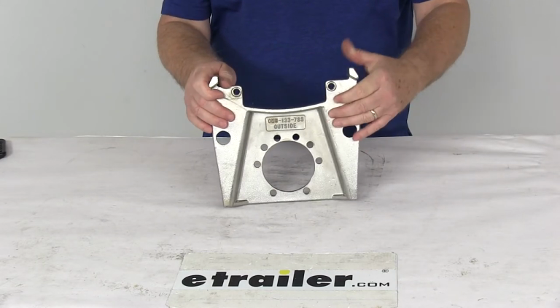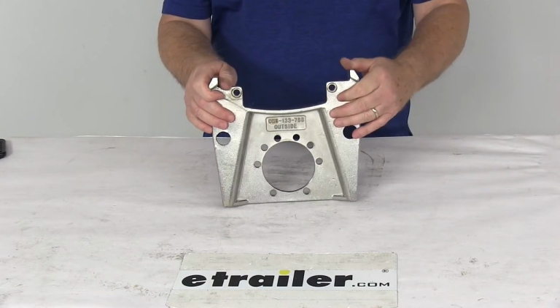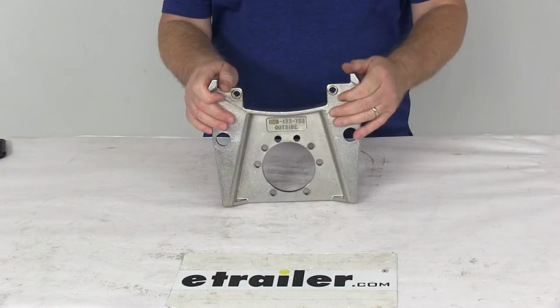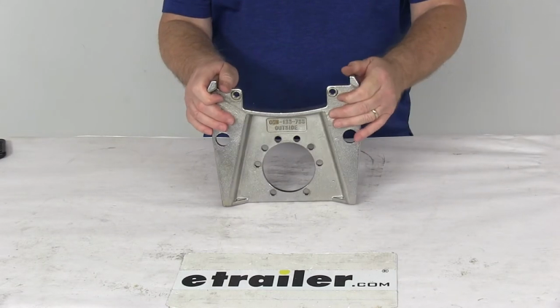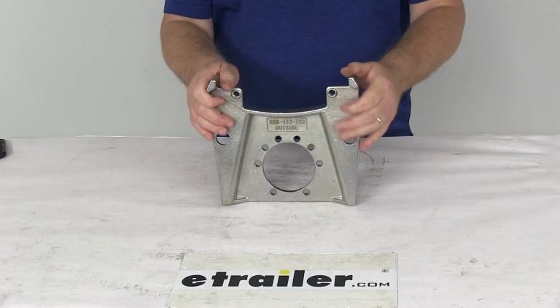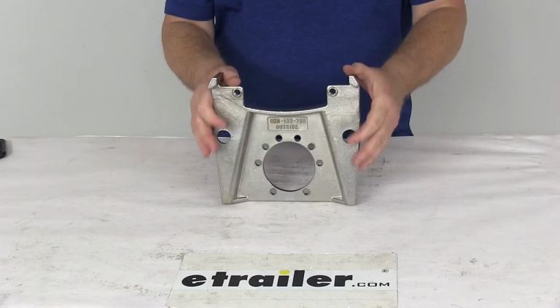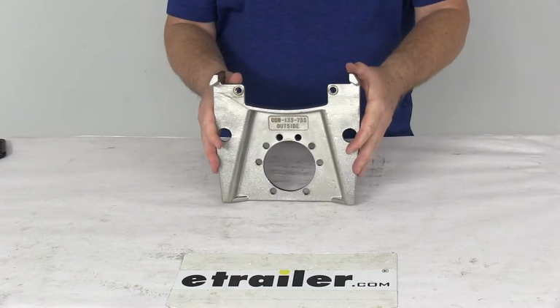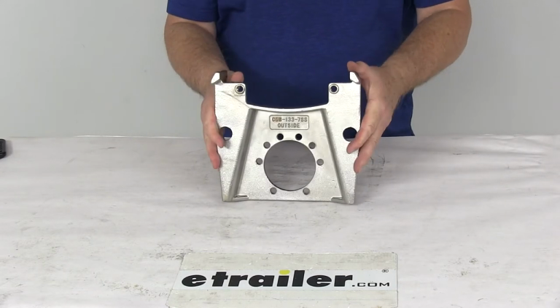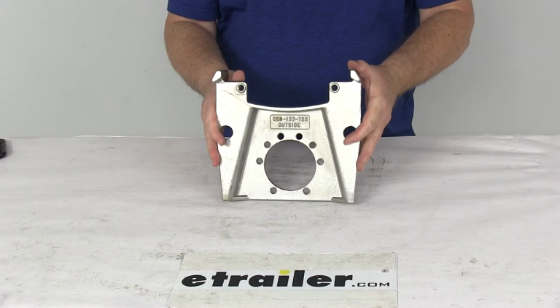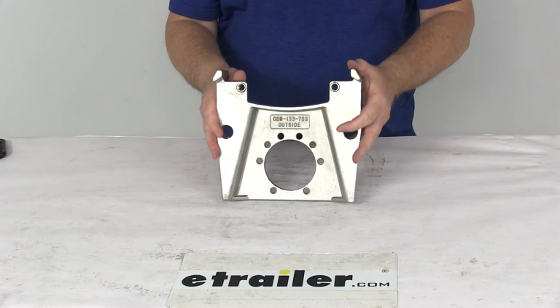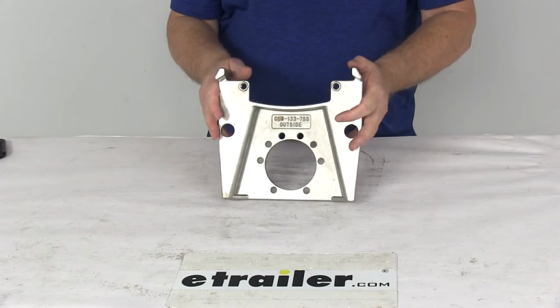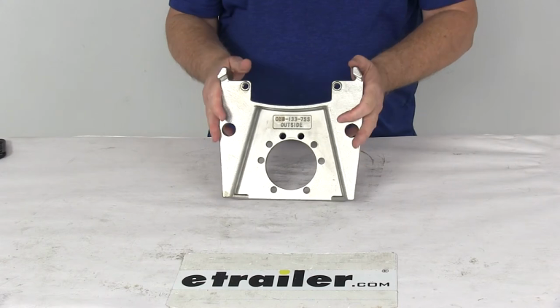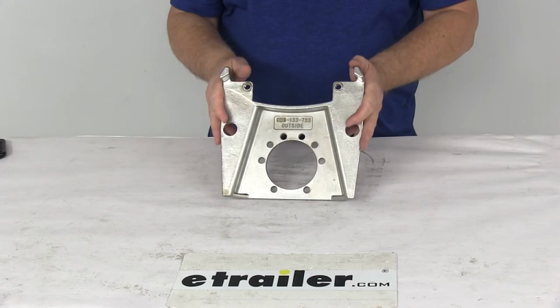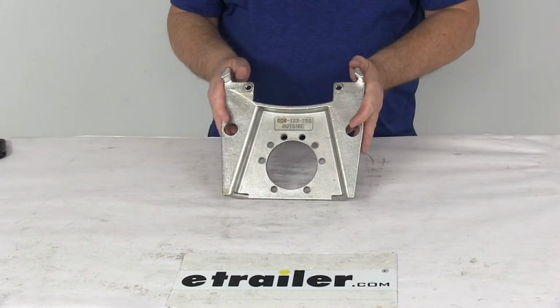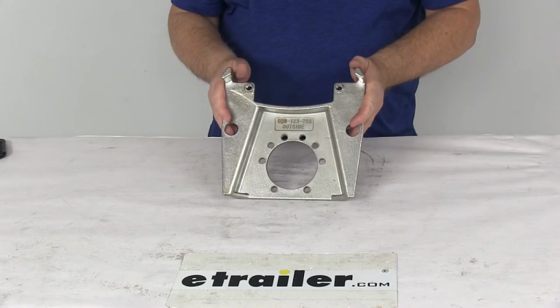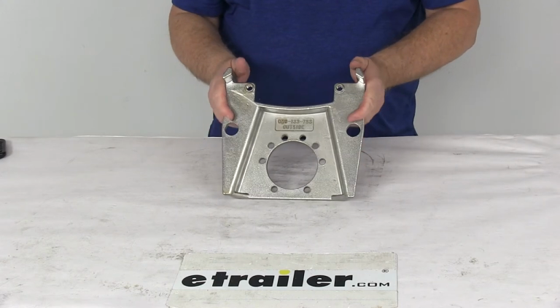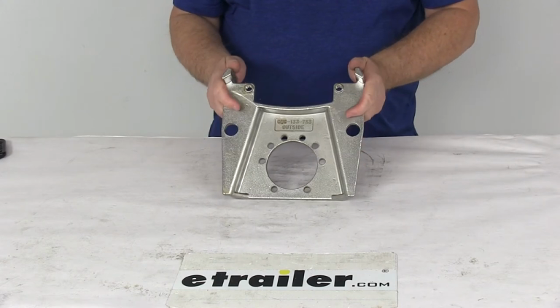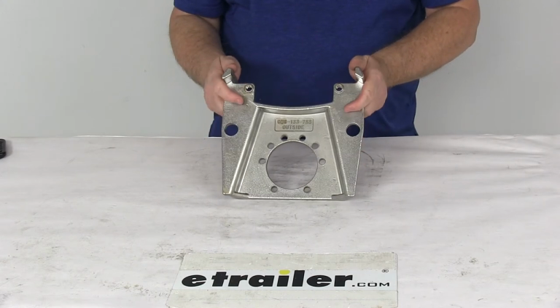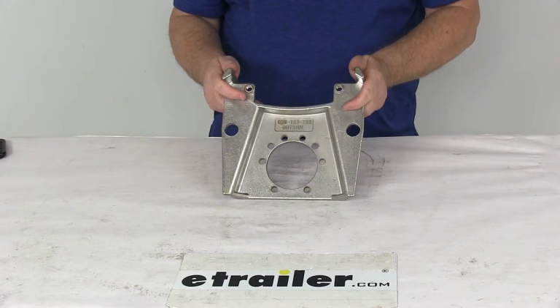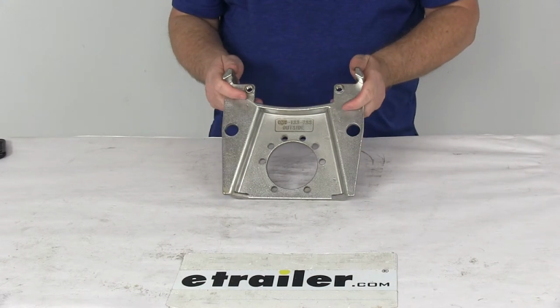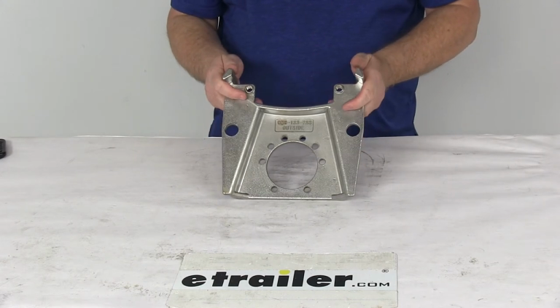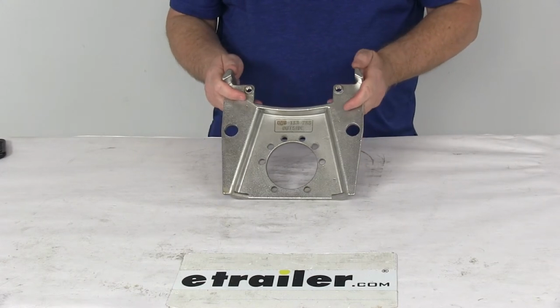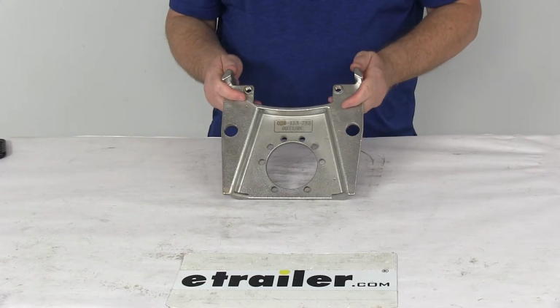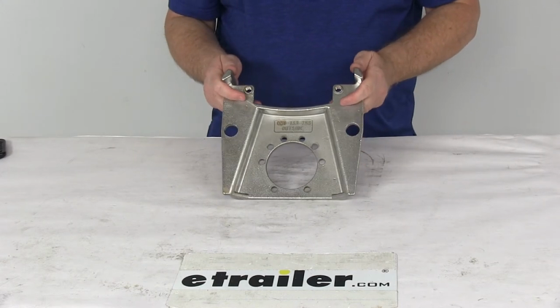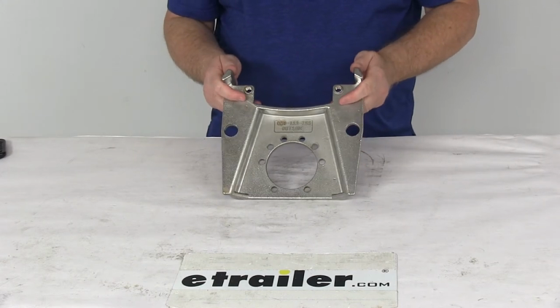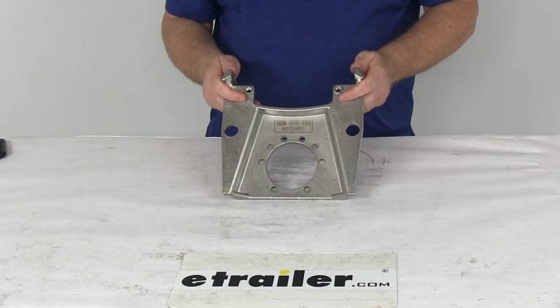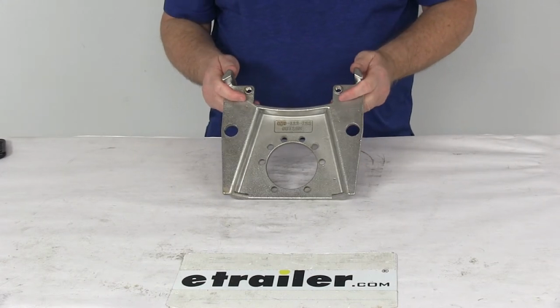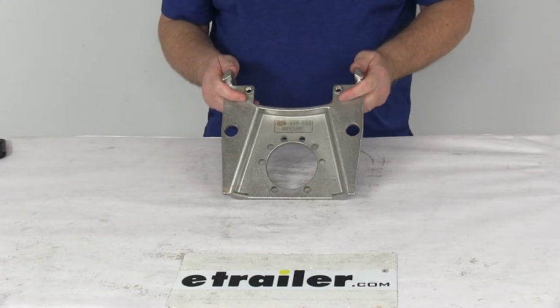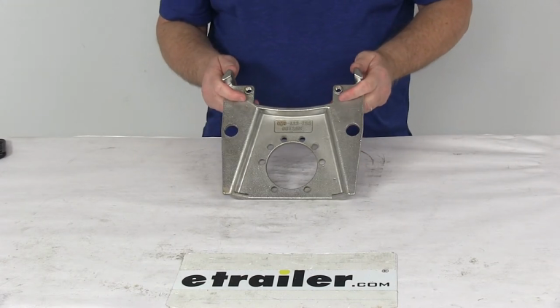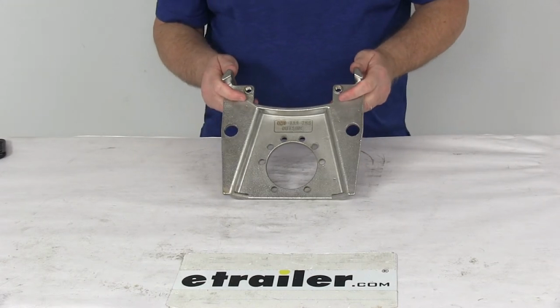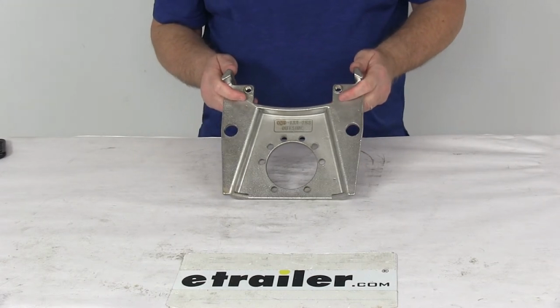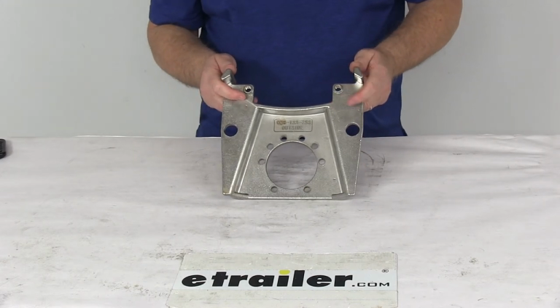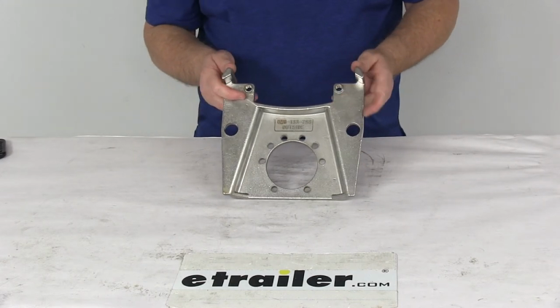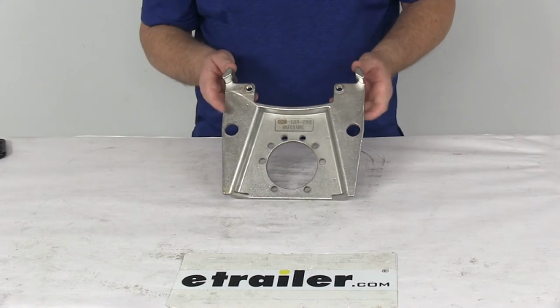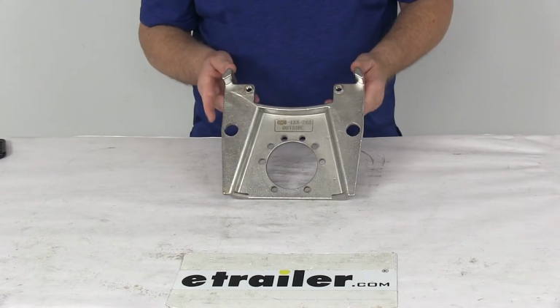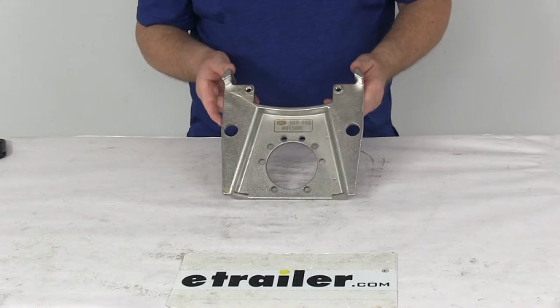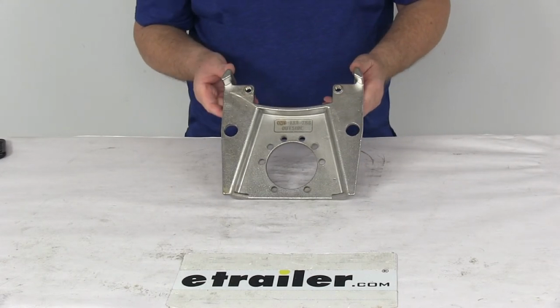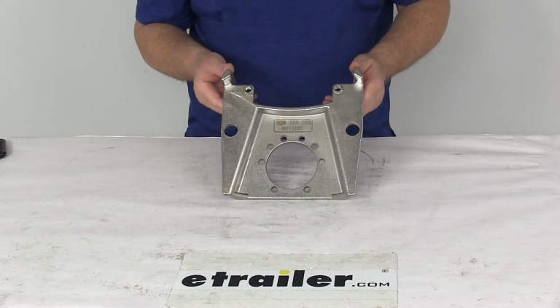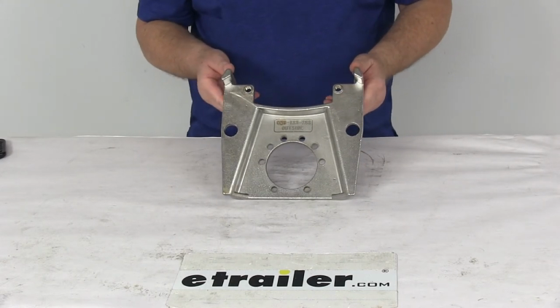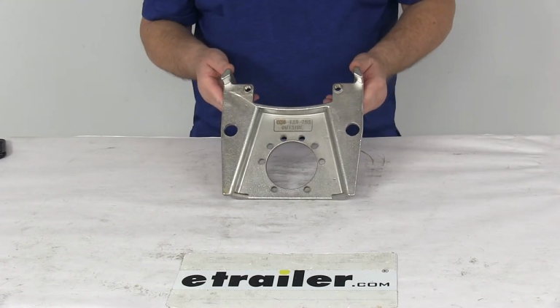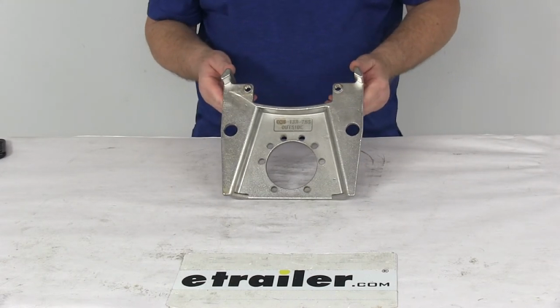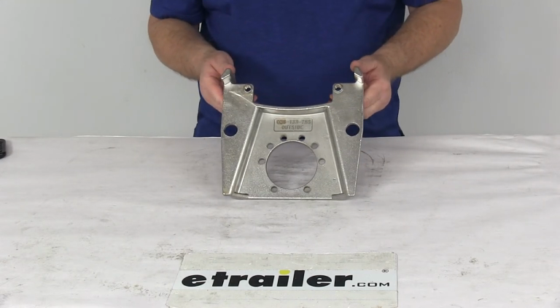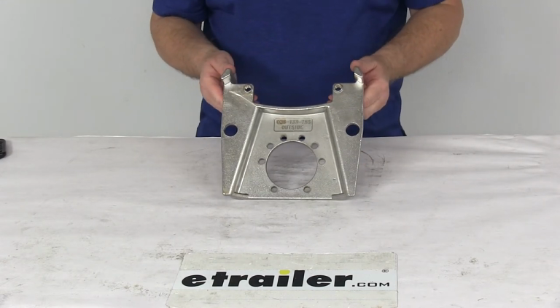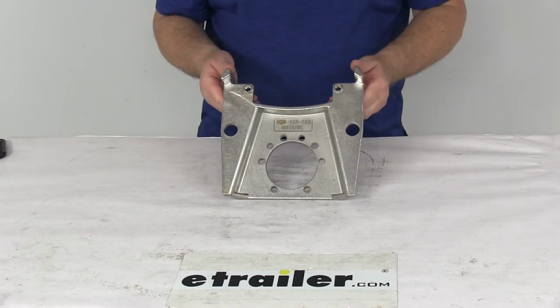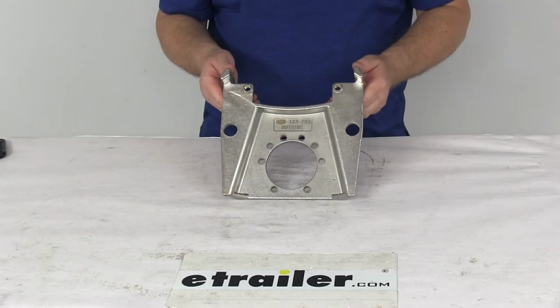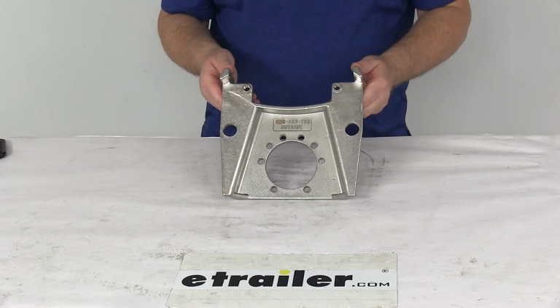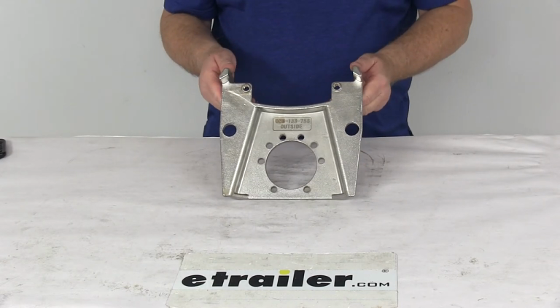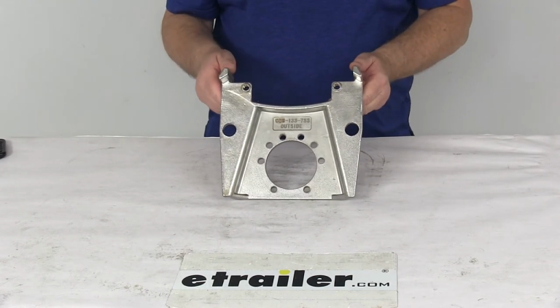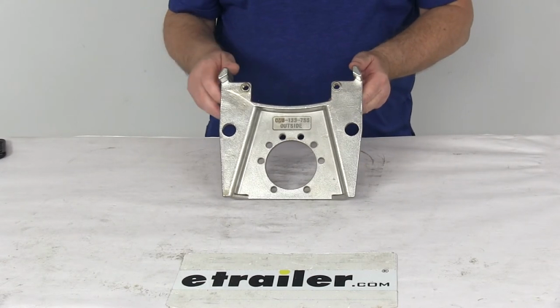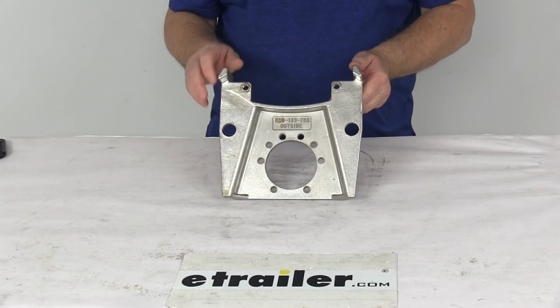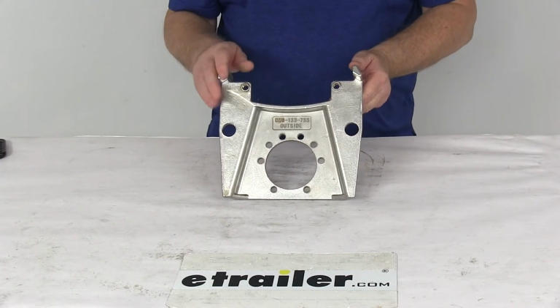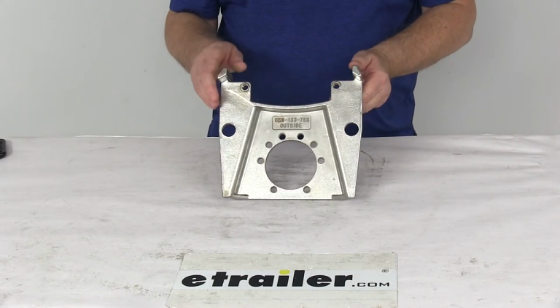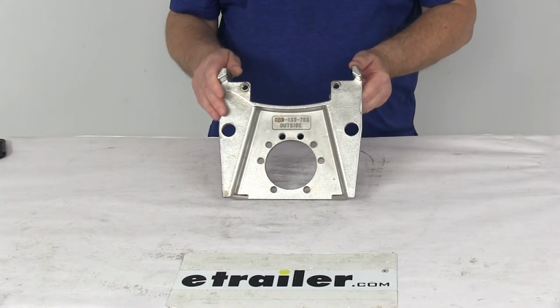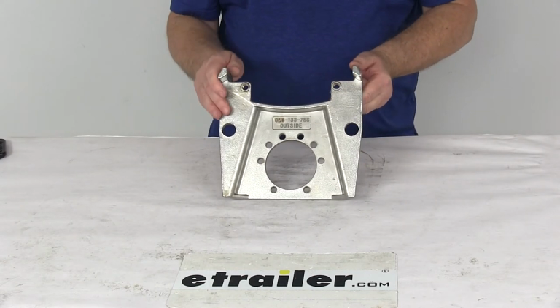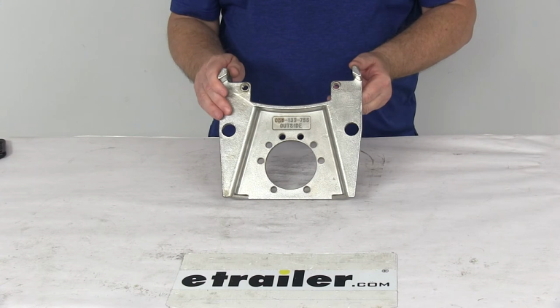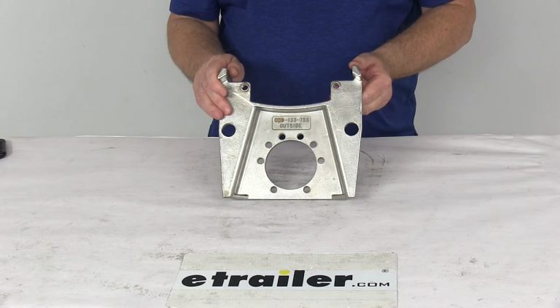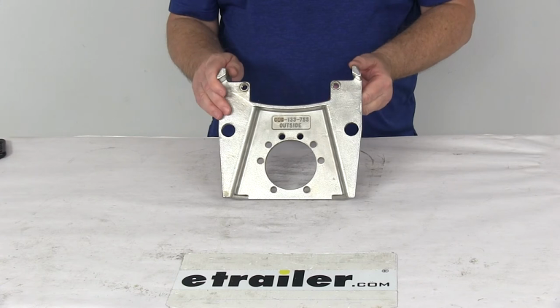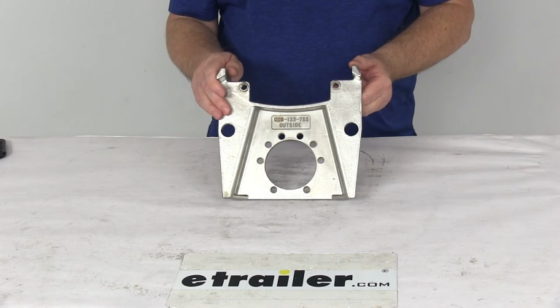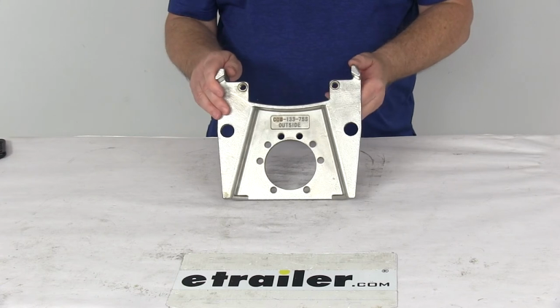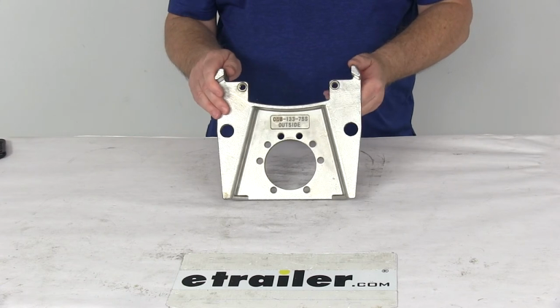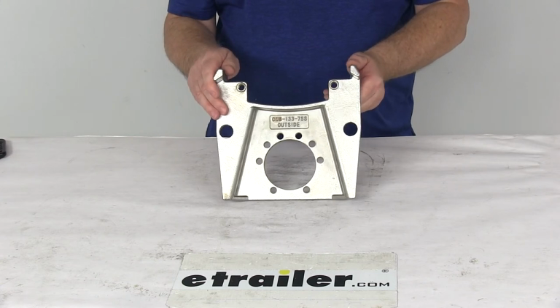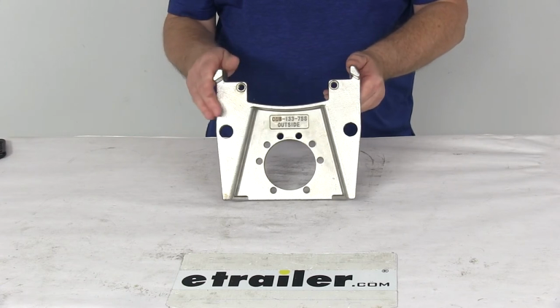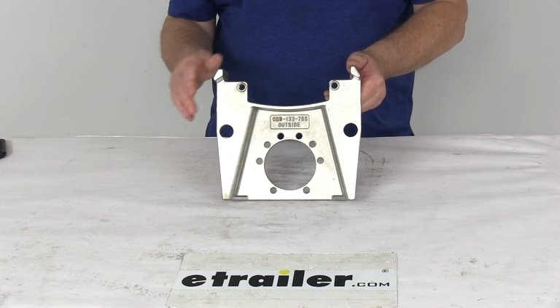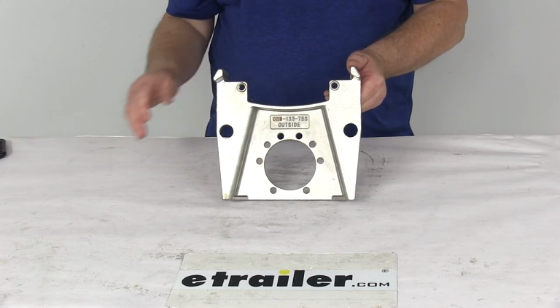That should do it for the review on the replacement stainless steel mounting bracket for the Kodiak disc brake caliper on 7,000 pound axles.